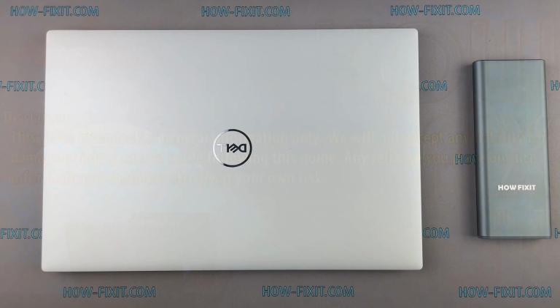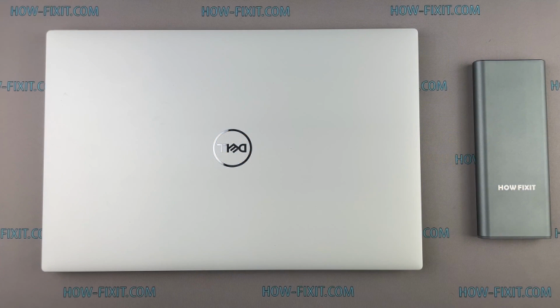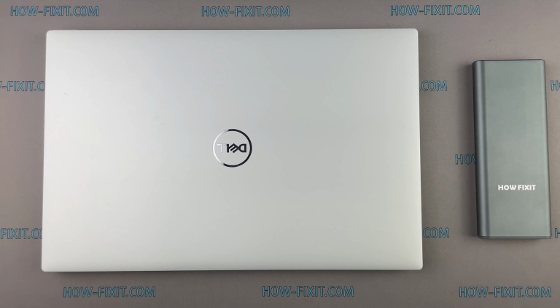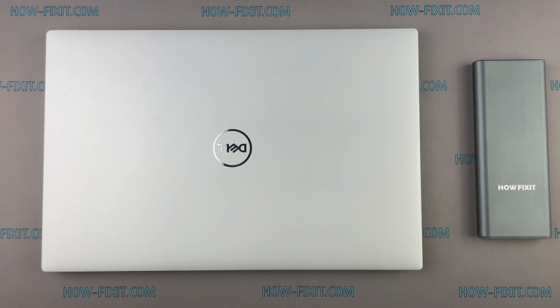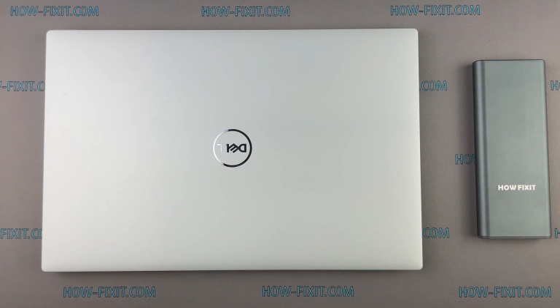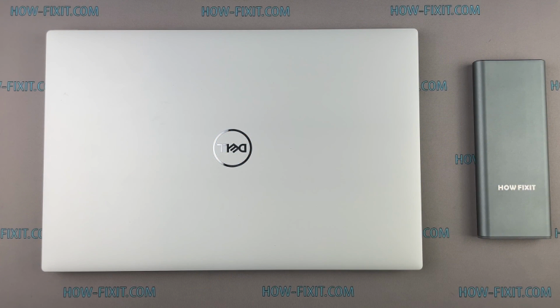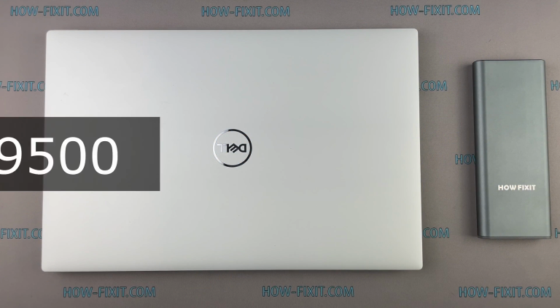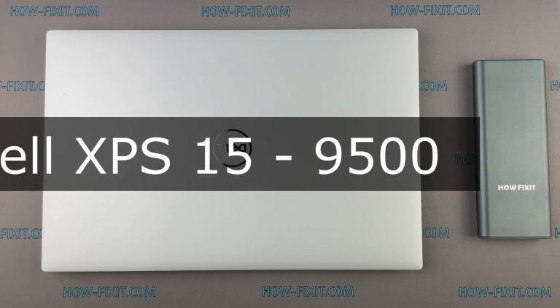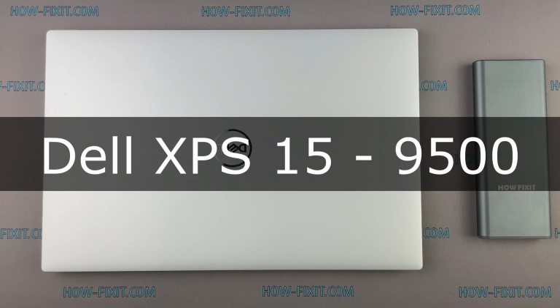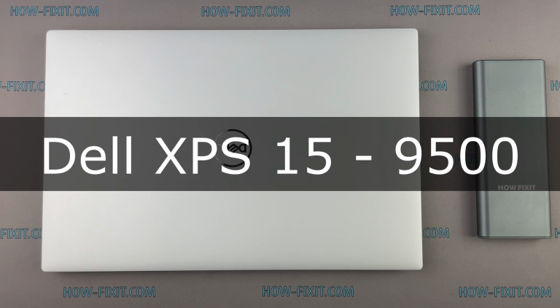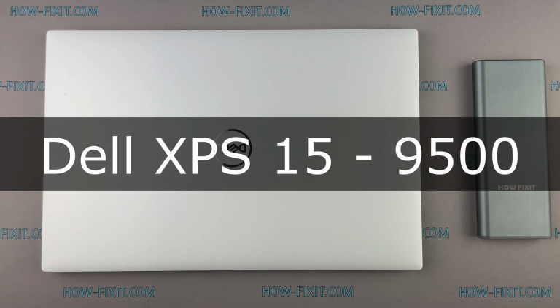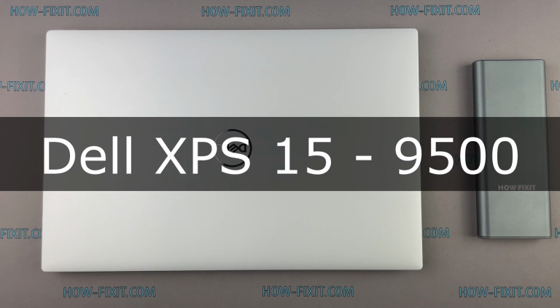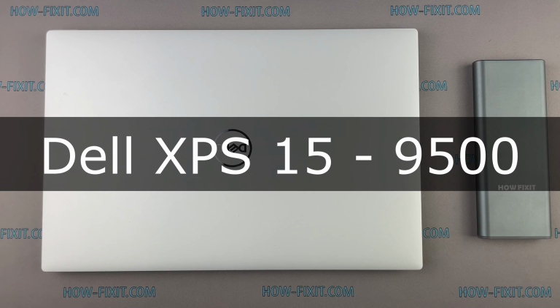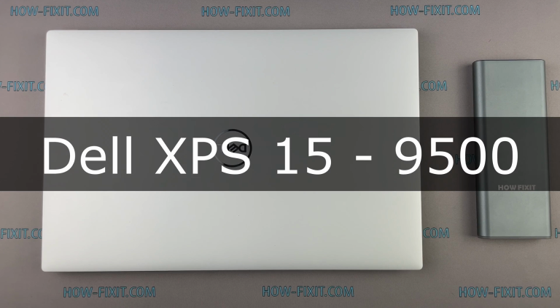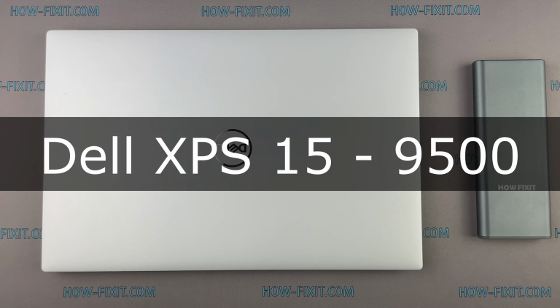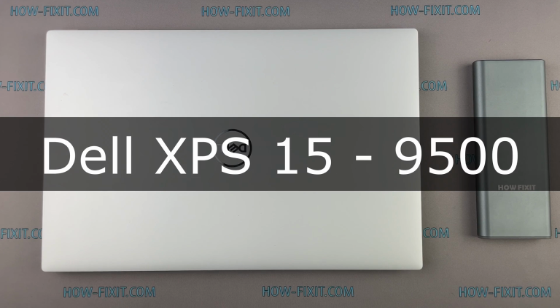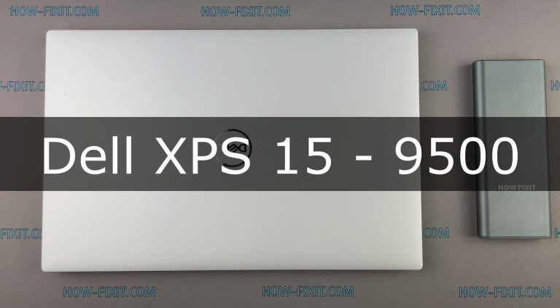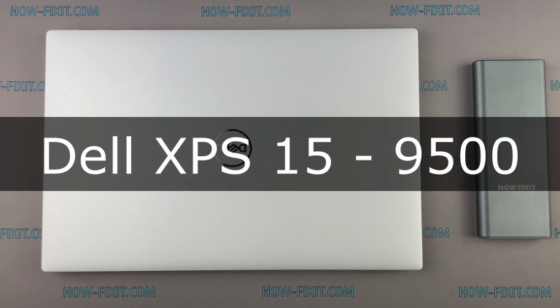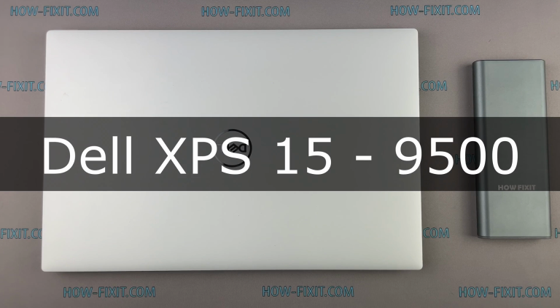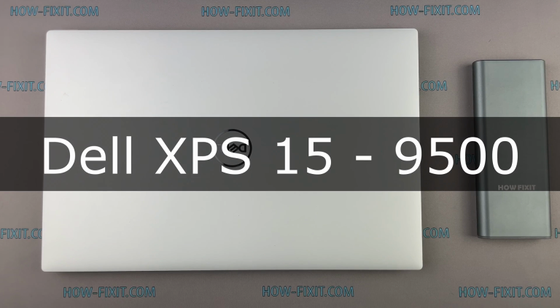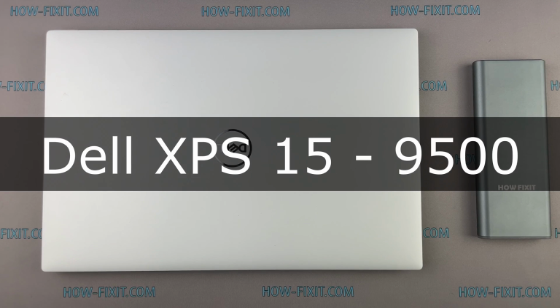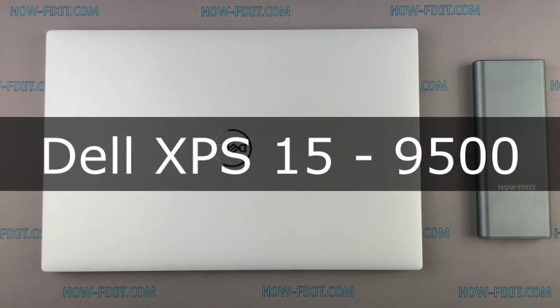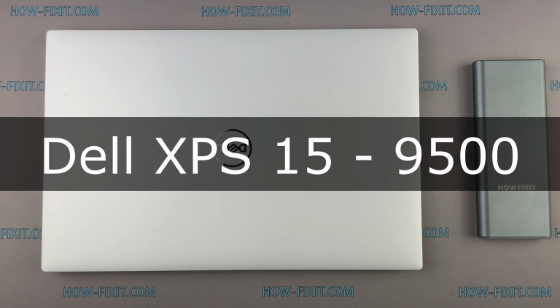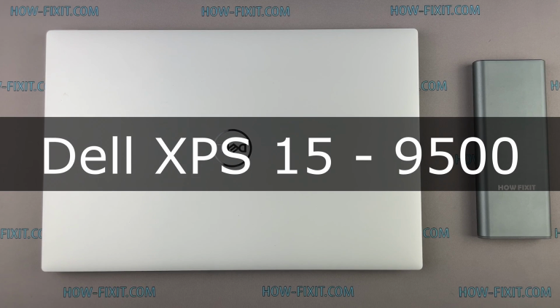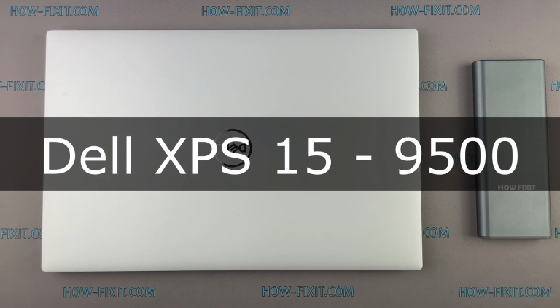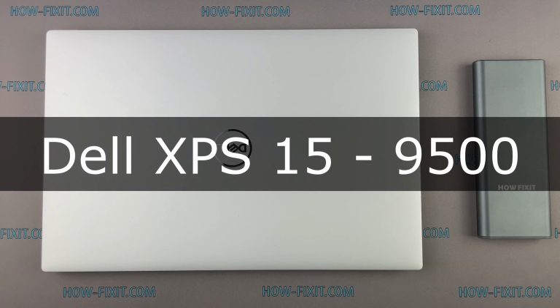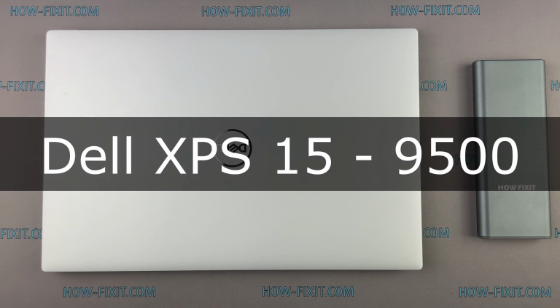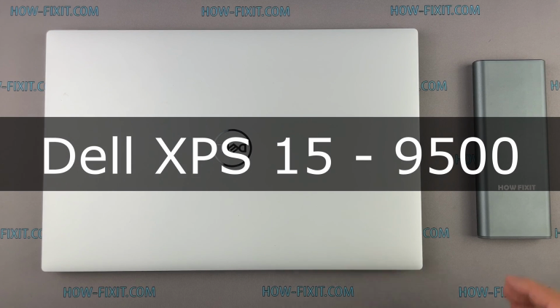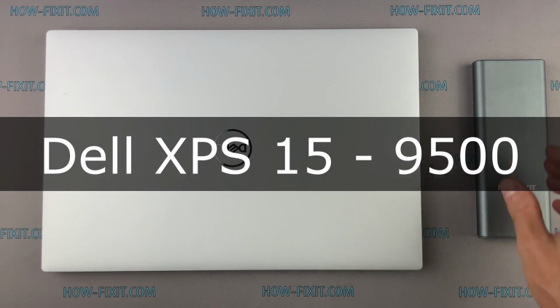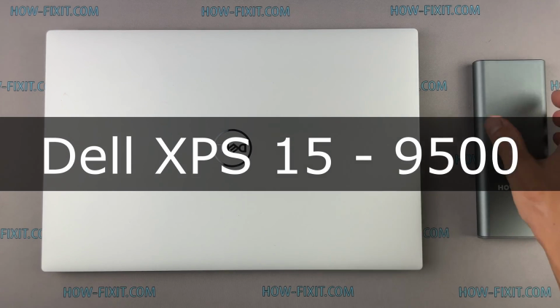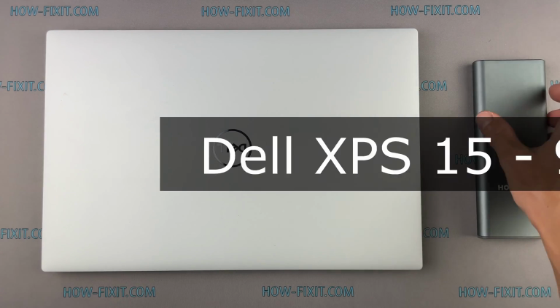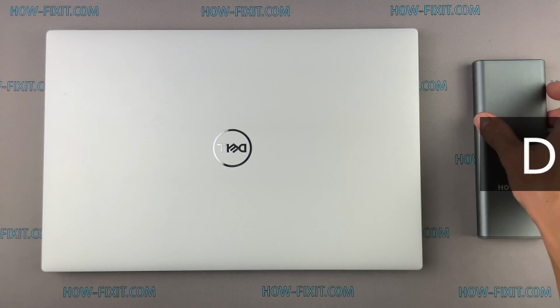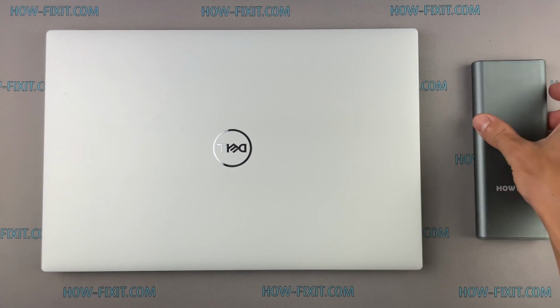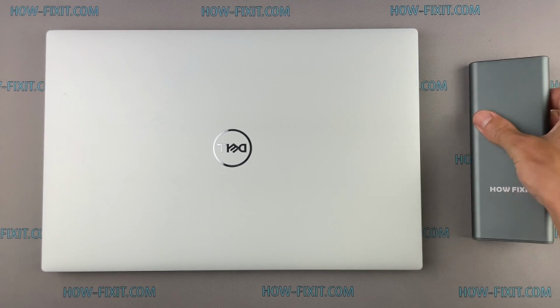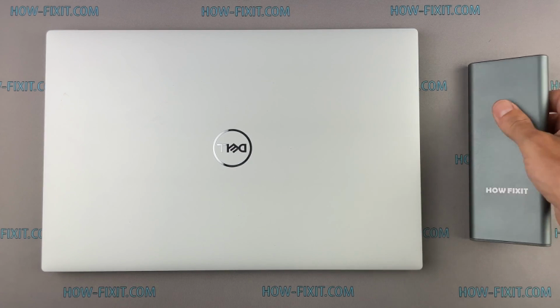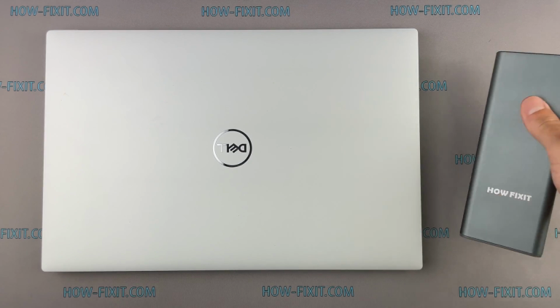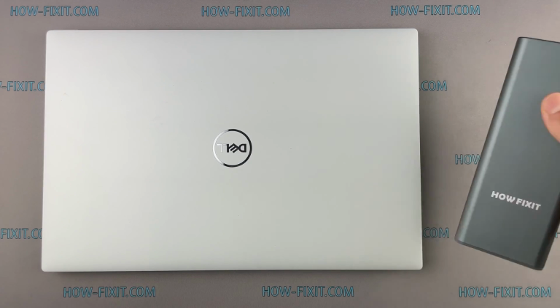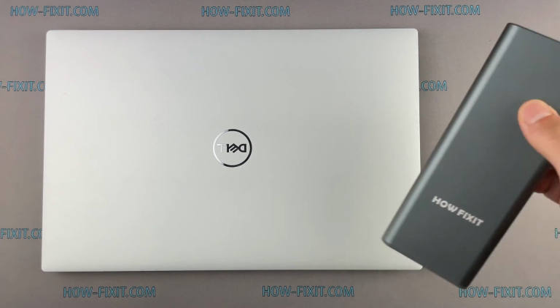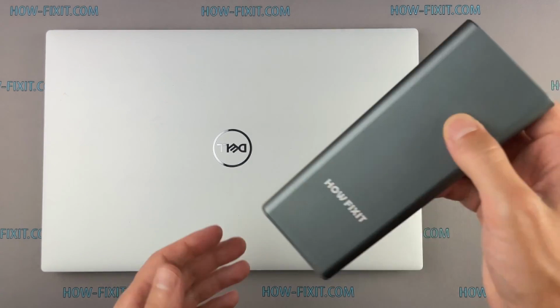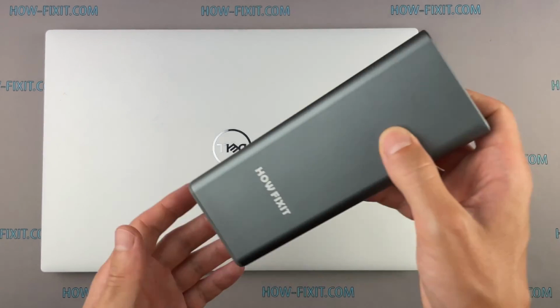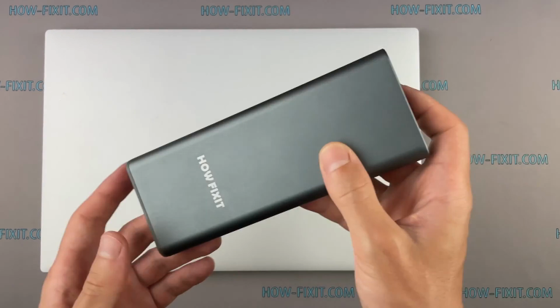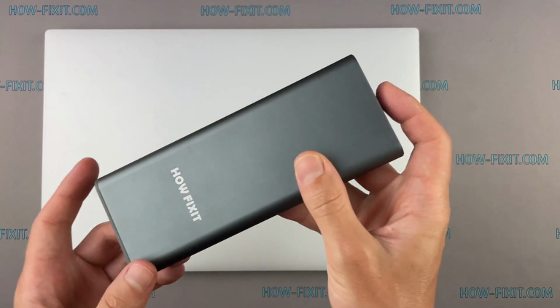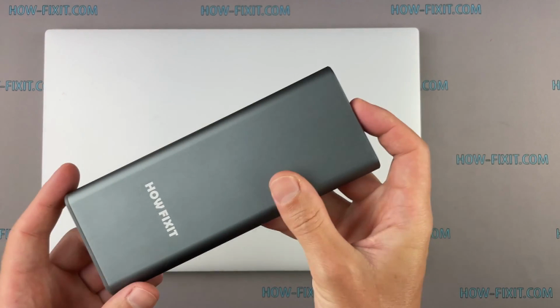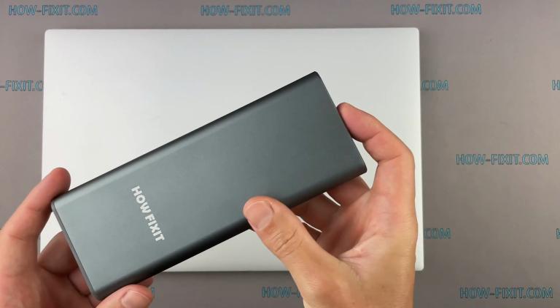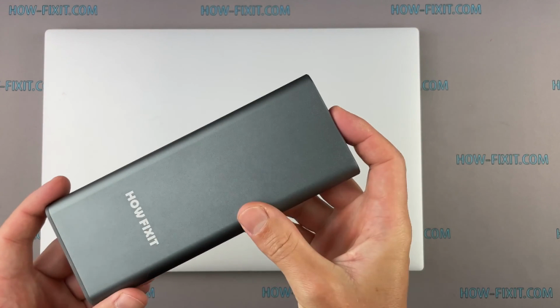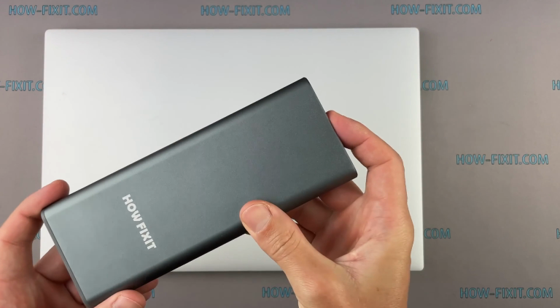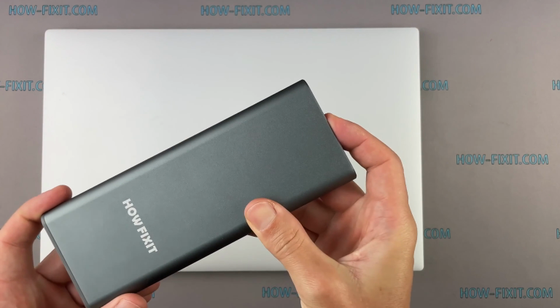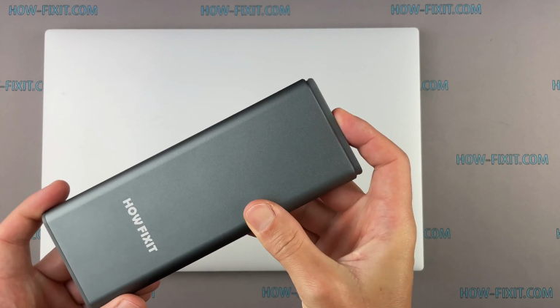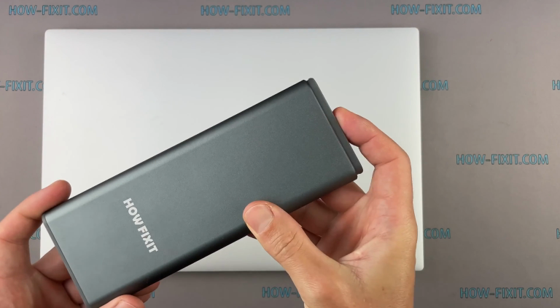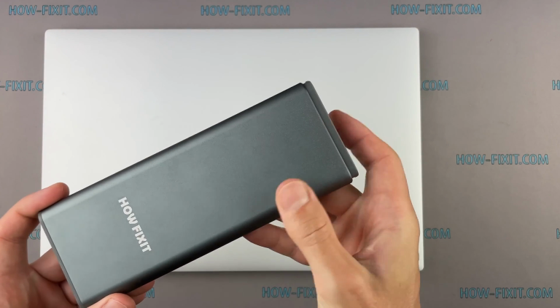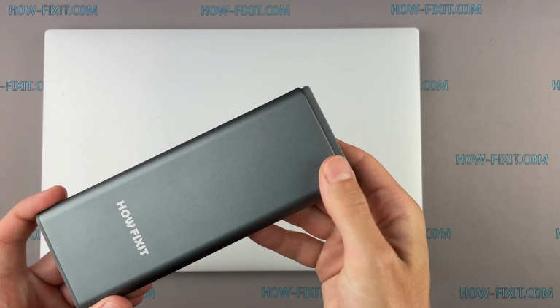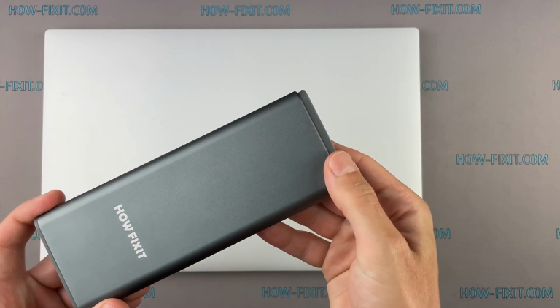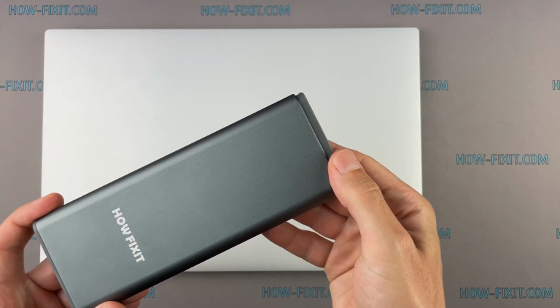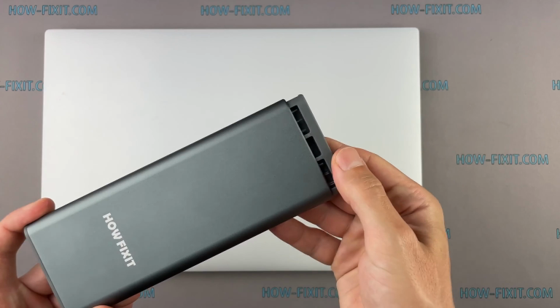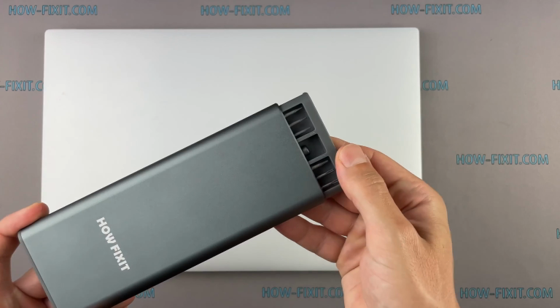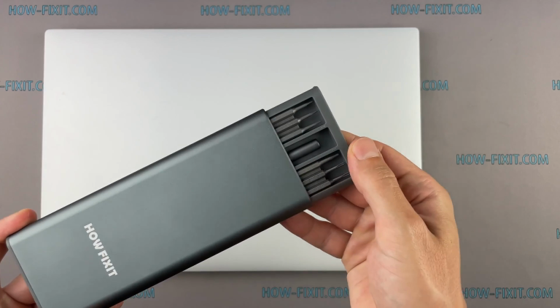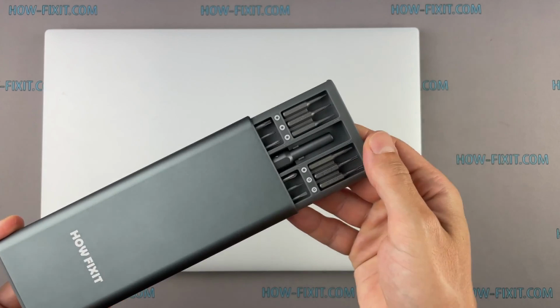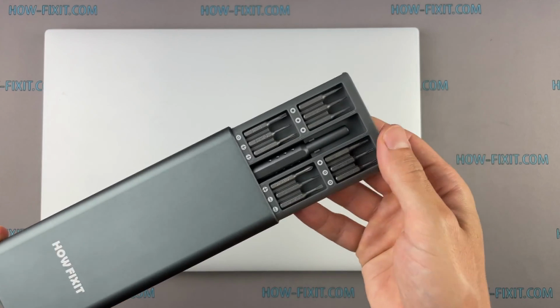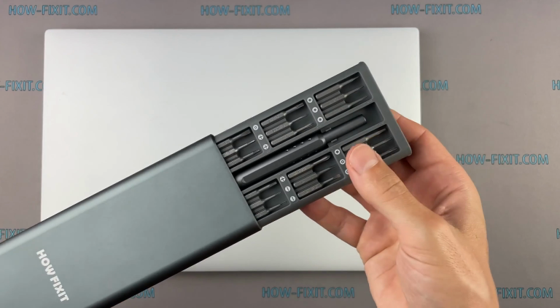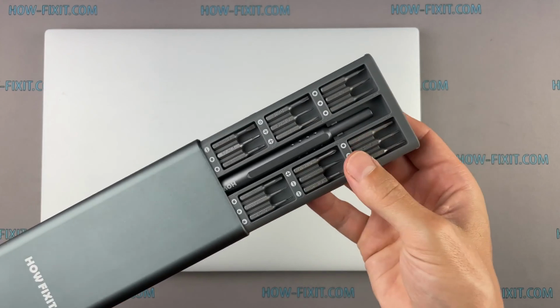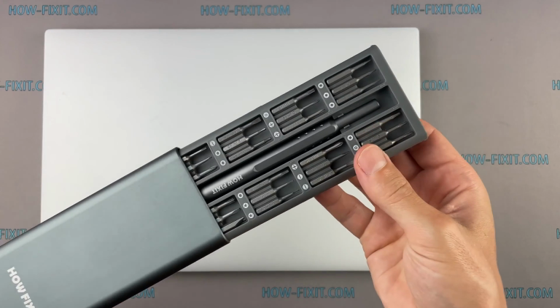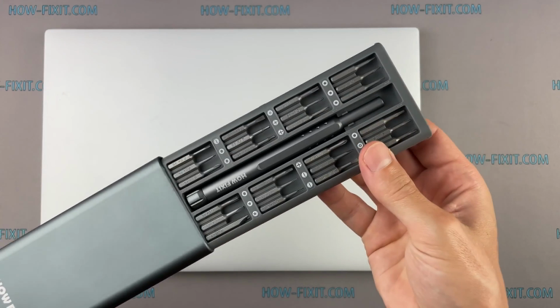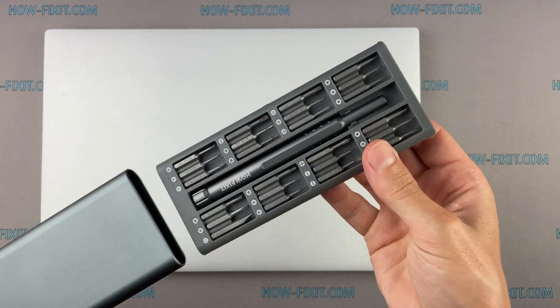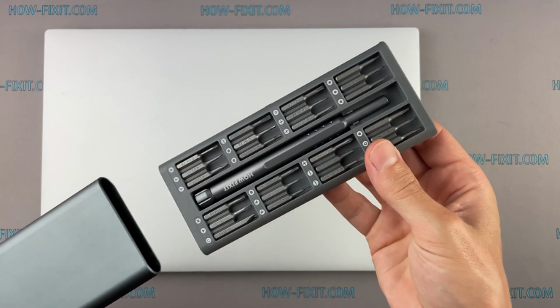Hello everyone, welcome to HowFixit. In this video I'm going to show you how to replace or install an M.2 SSD in a laptop.